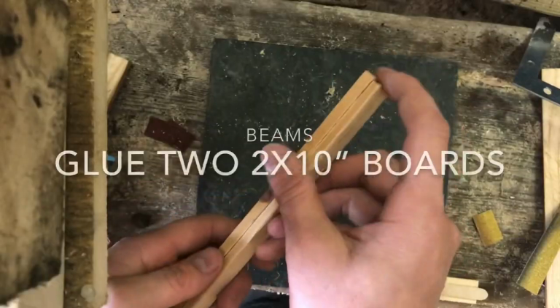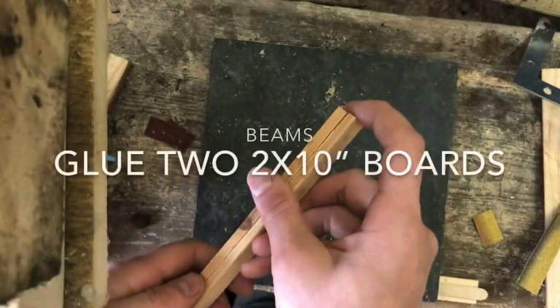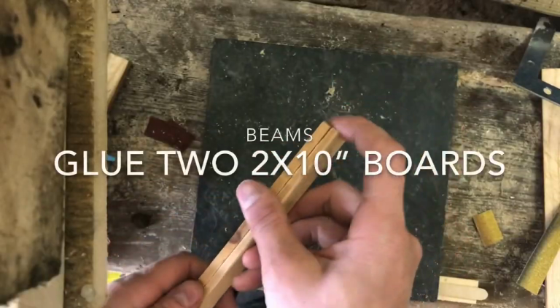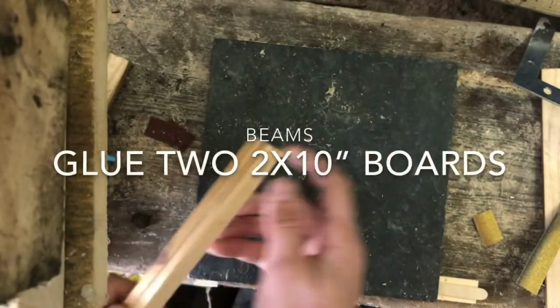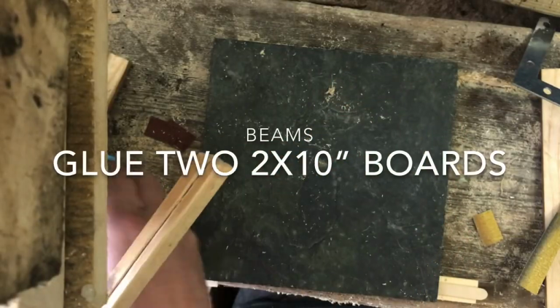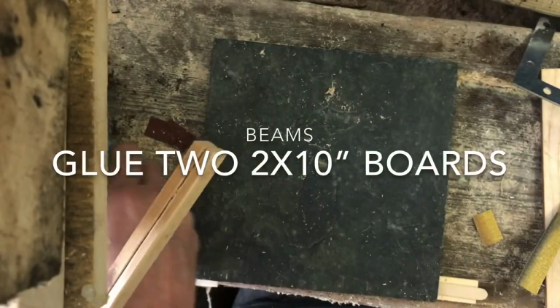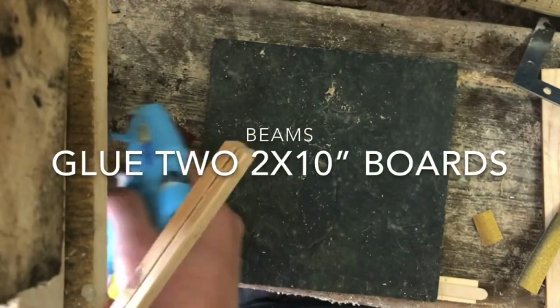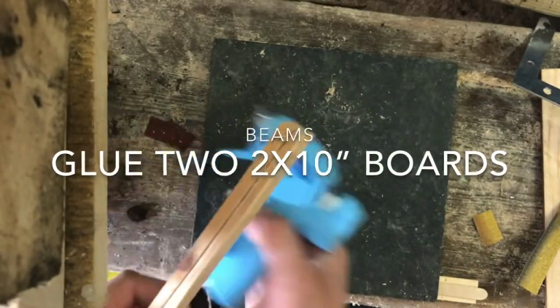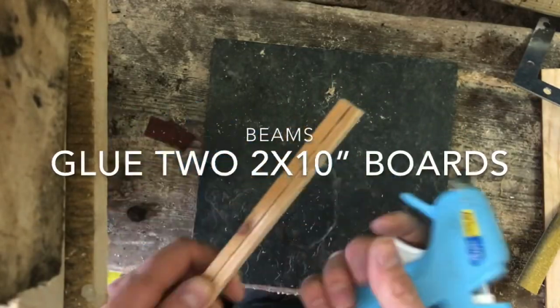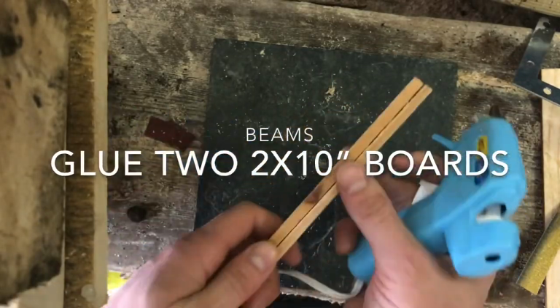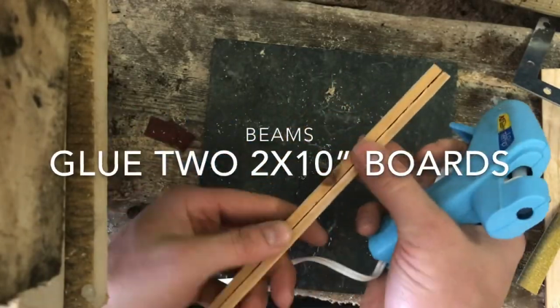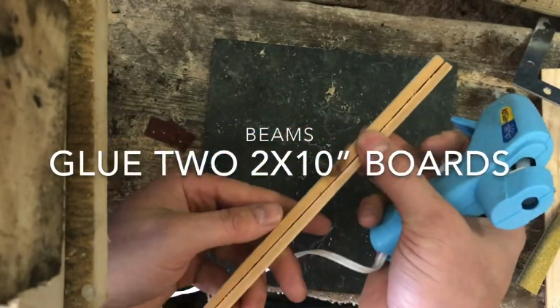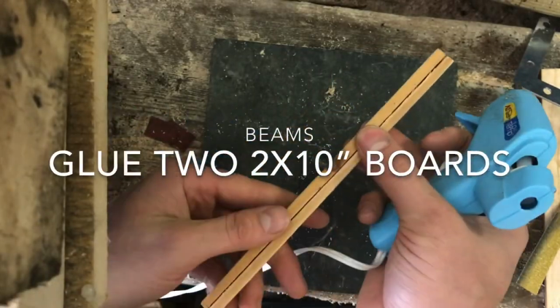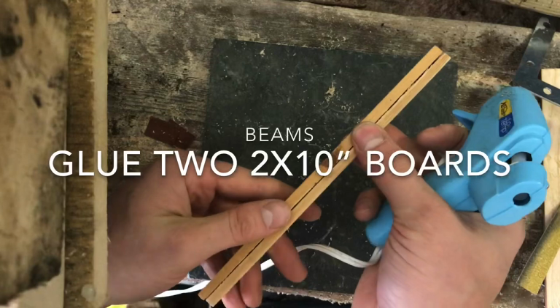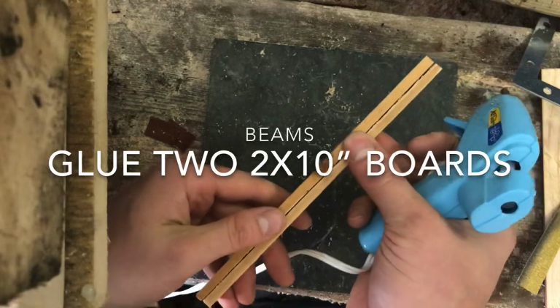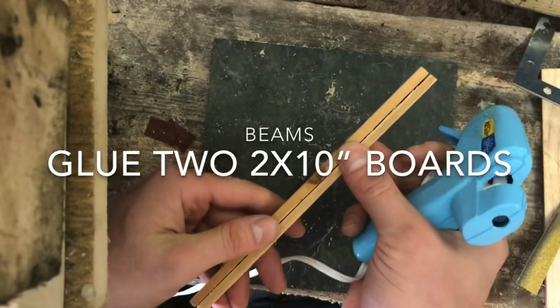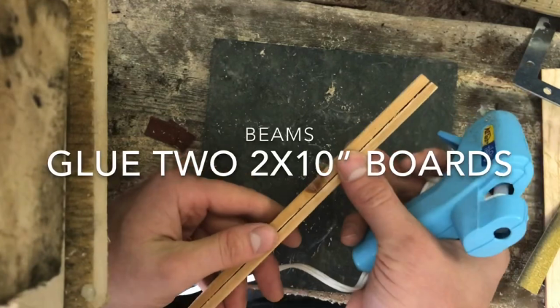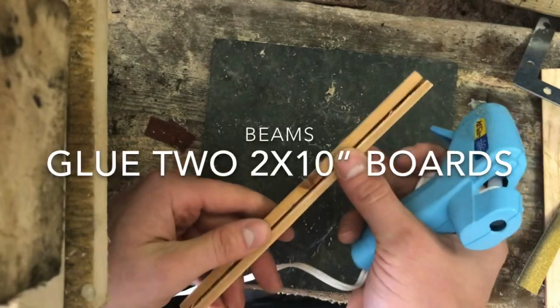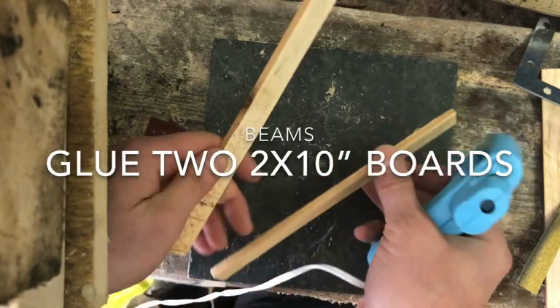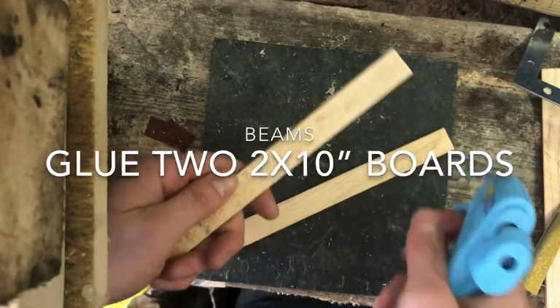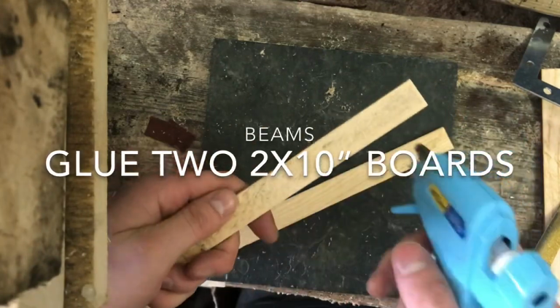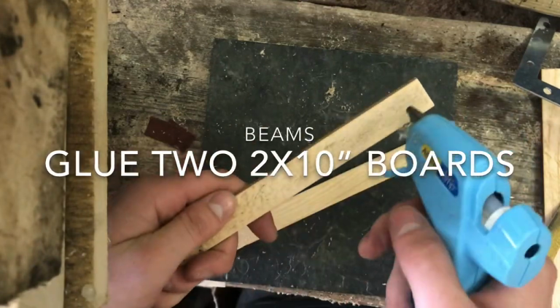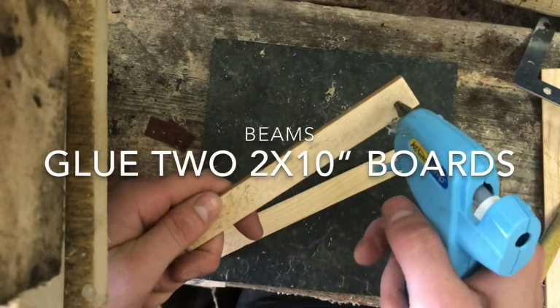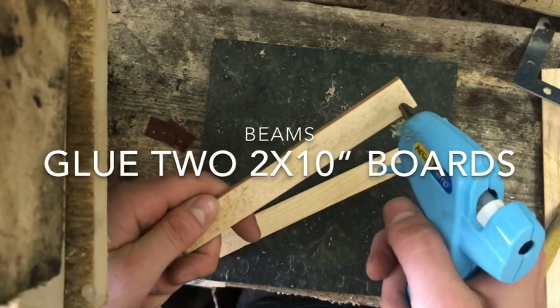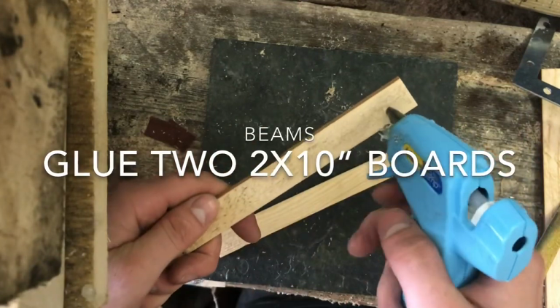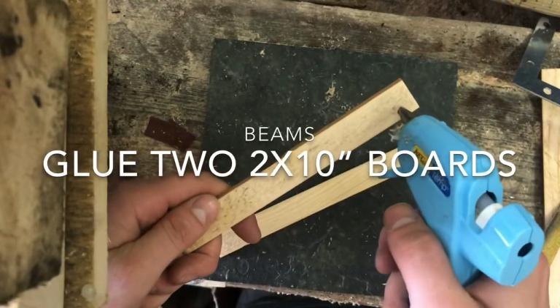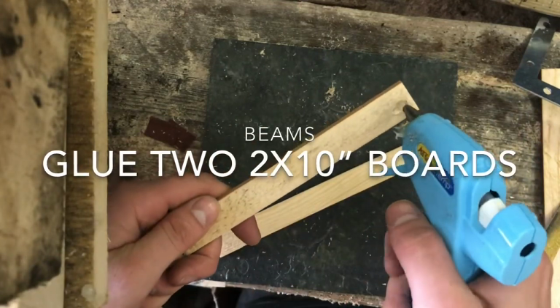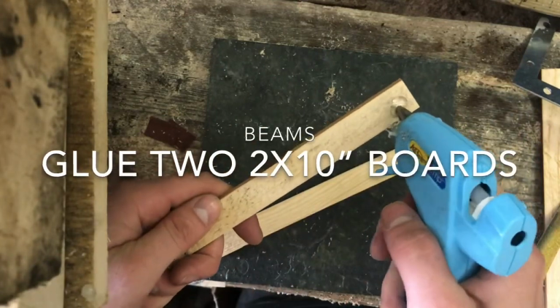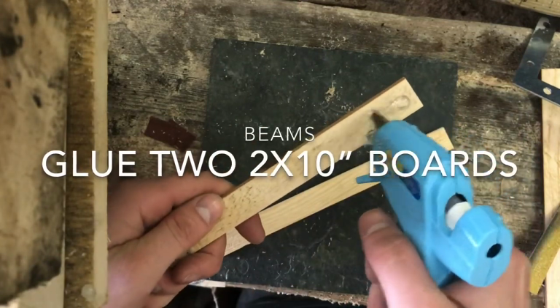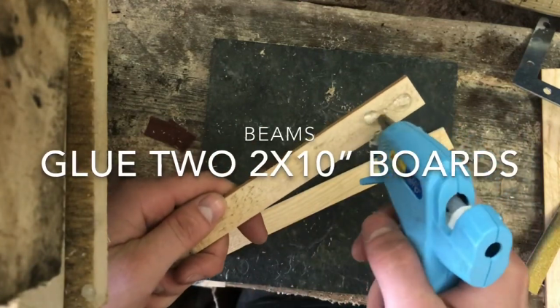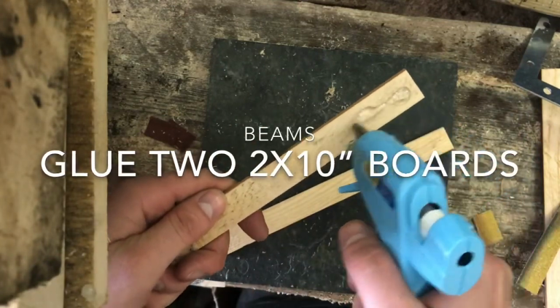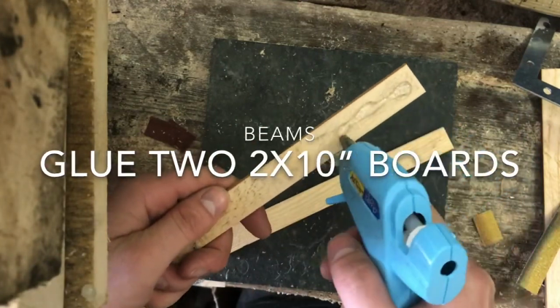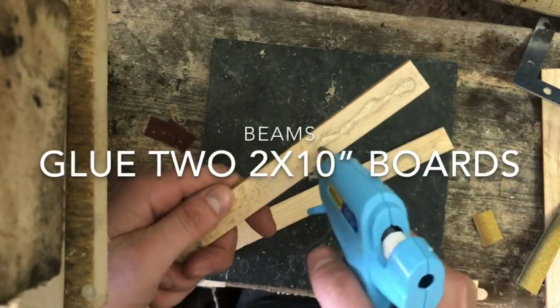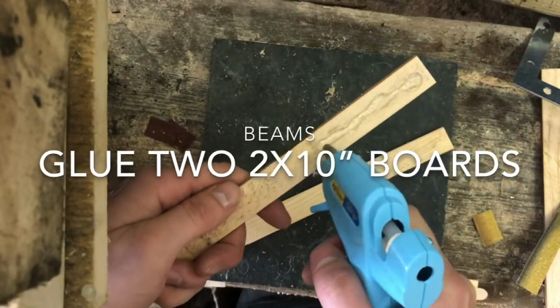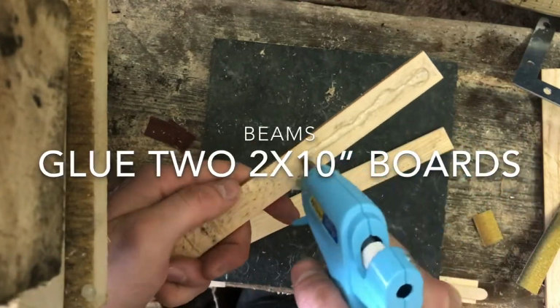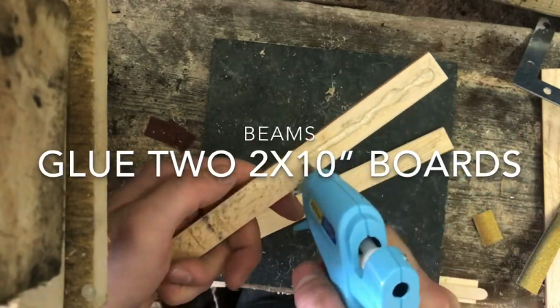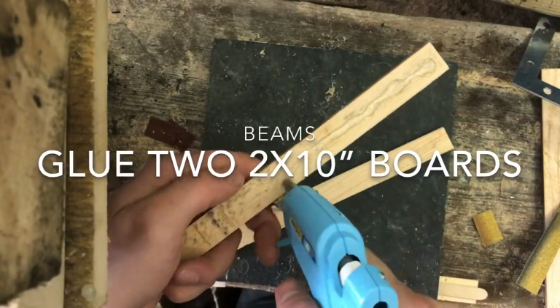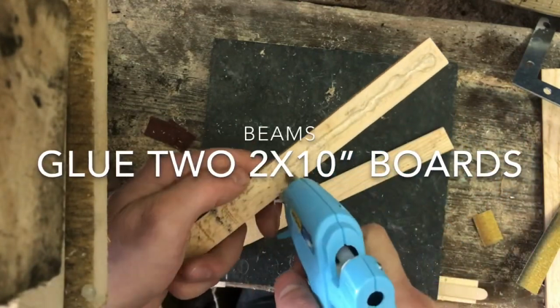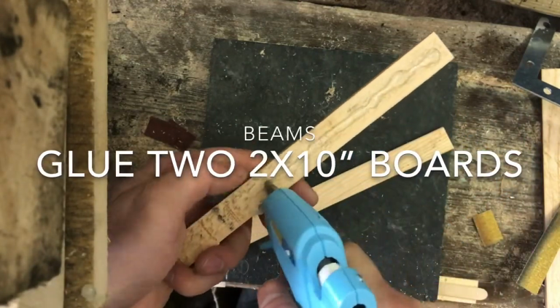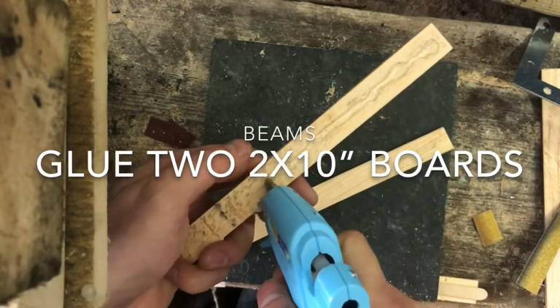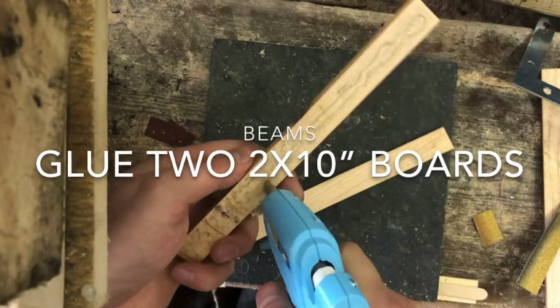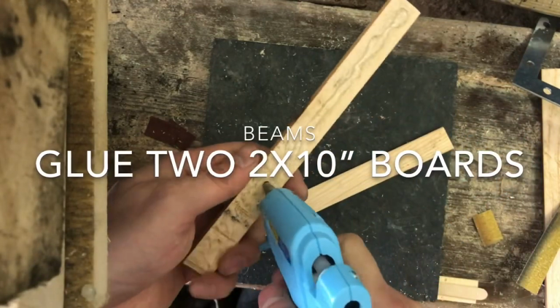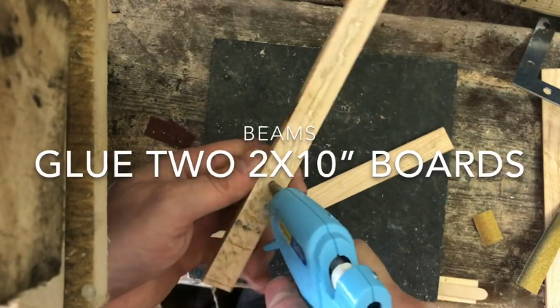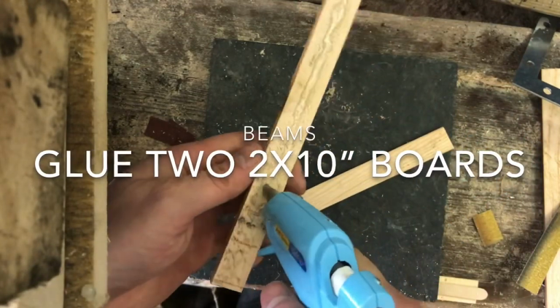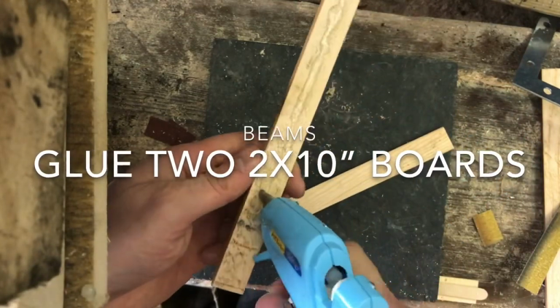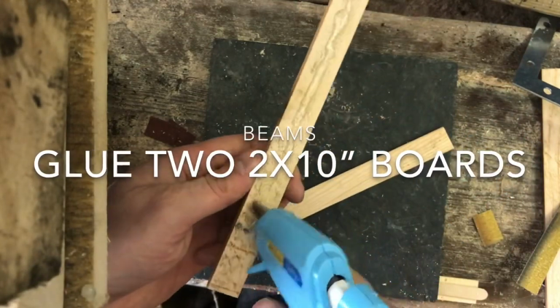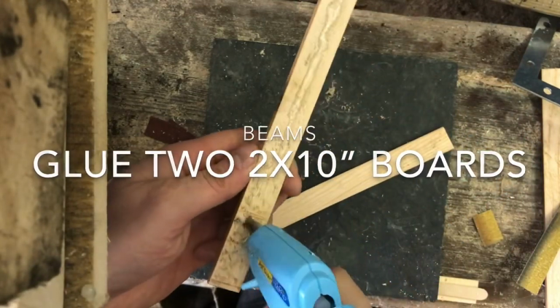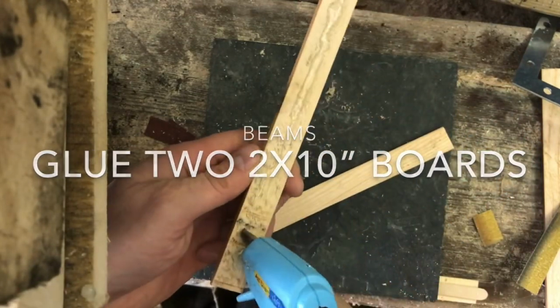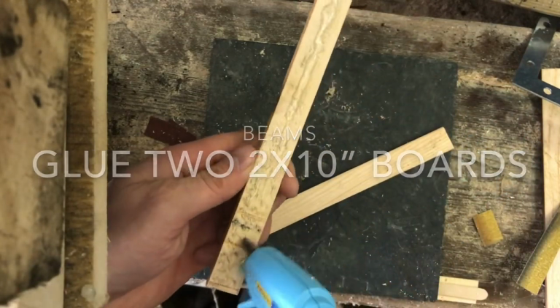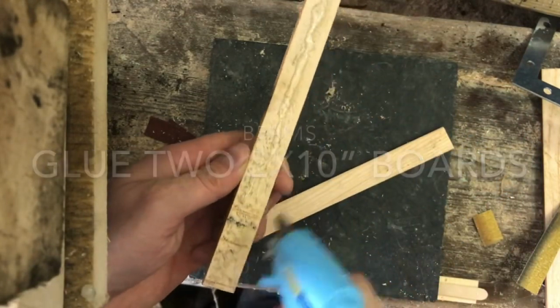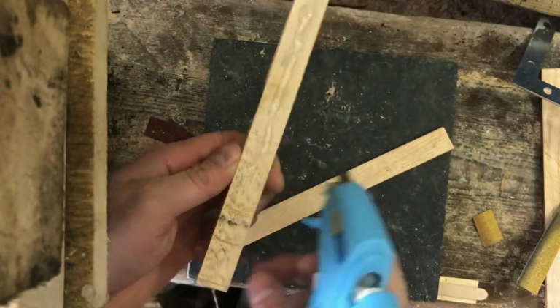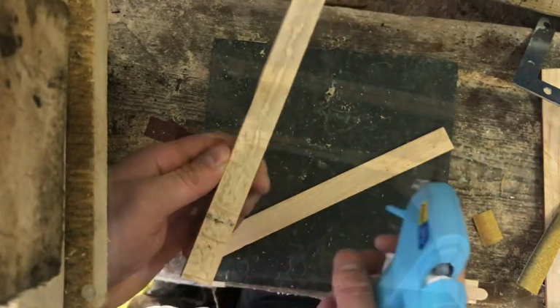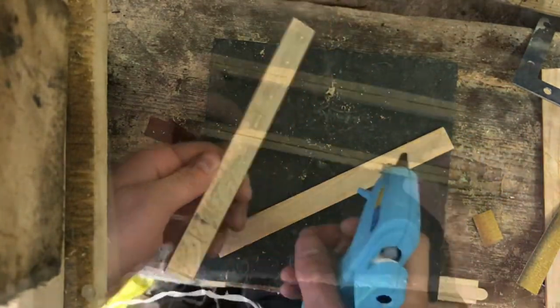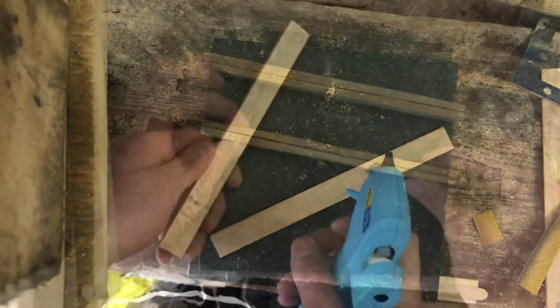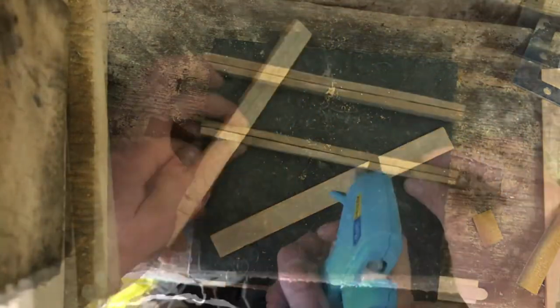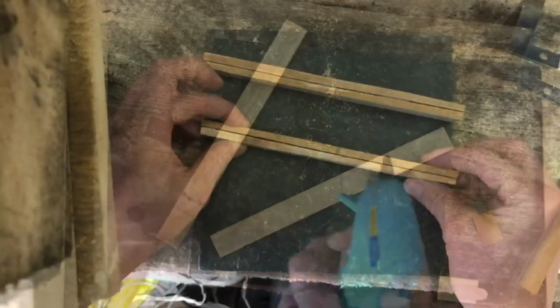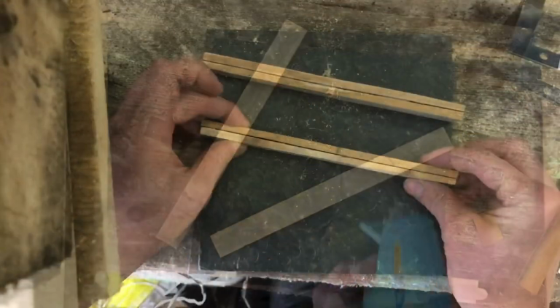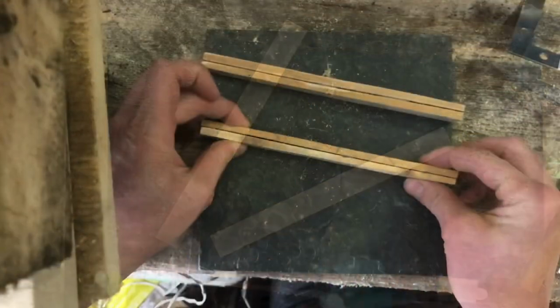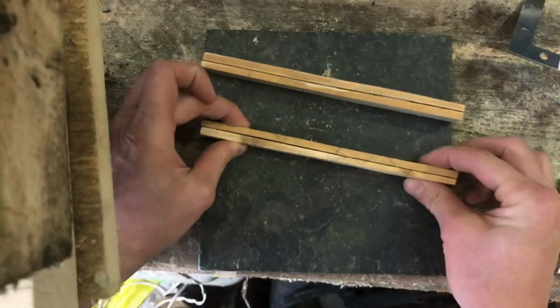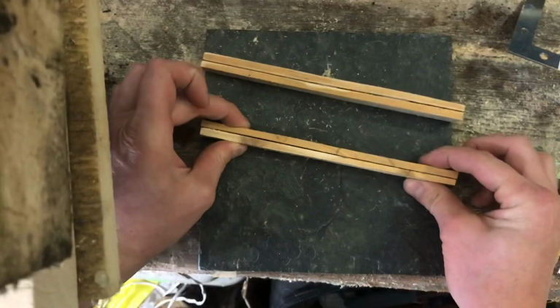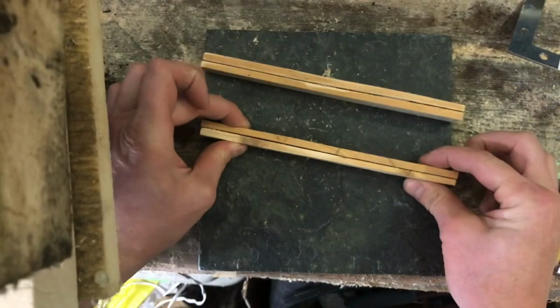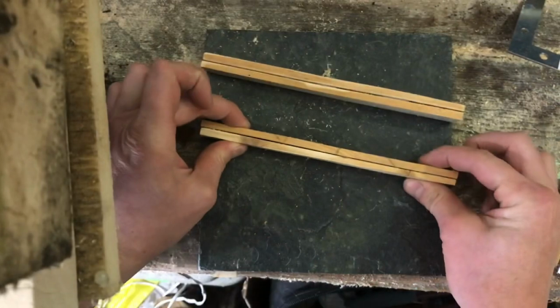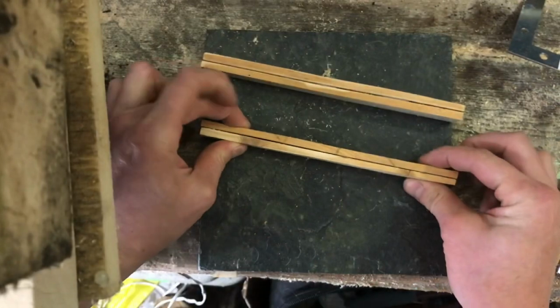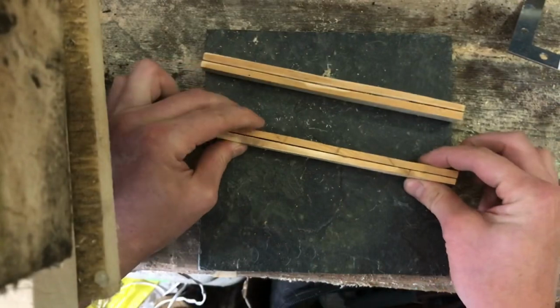Now we're going to make our beams, and we're going to make them out of two 2x10 boards. Hot glue those together — you should end up with two beams.